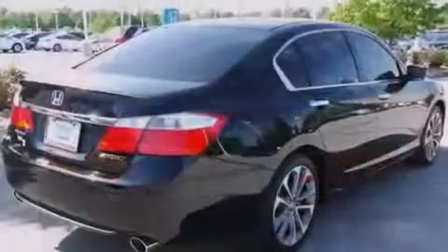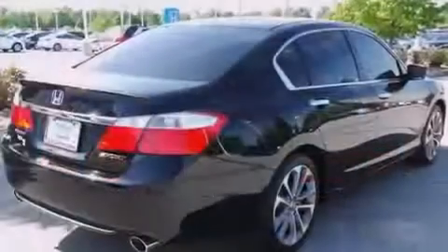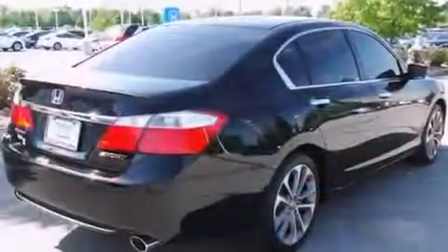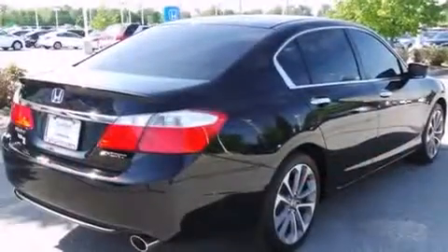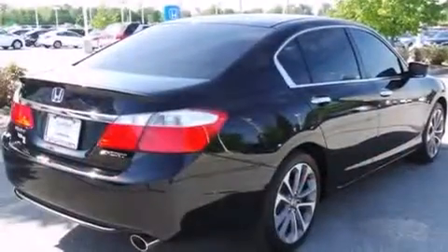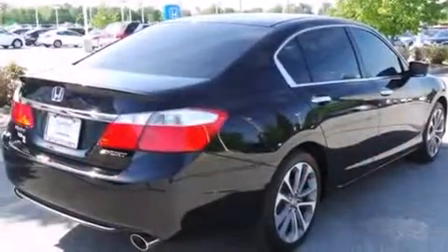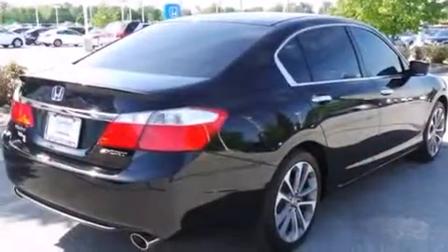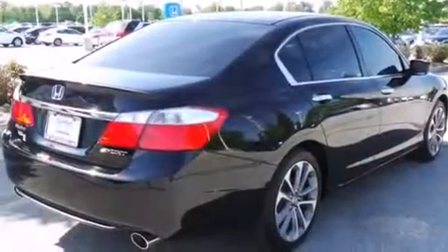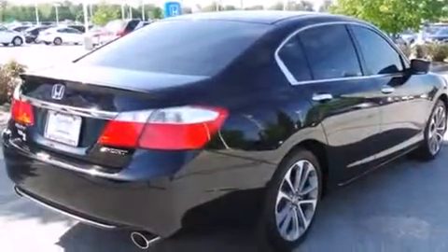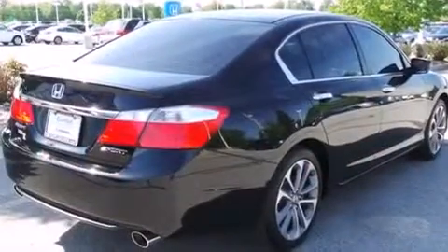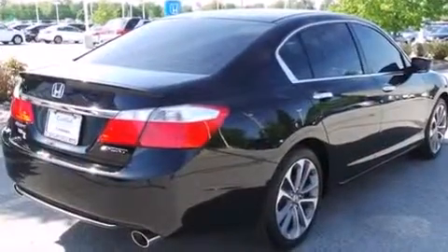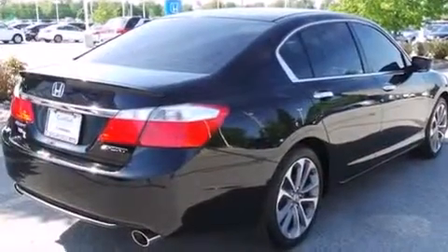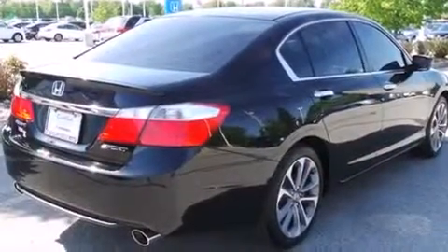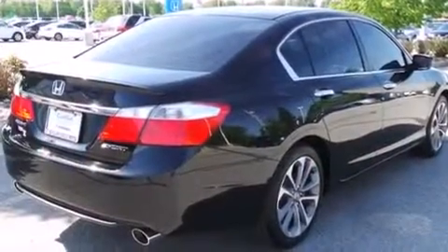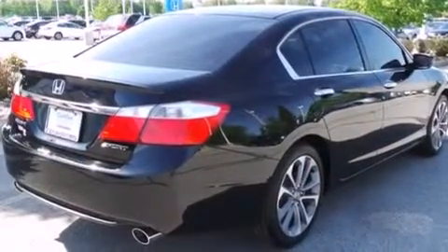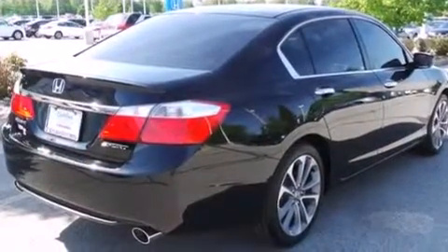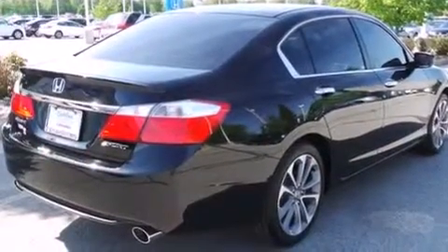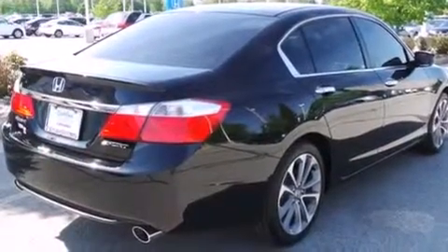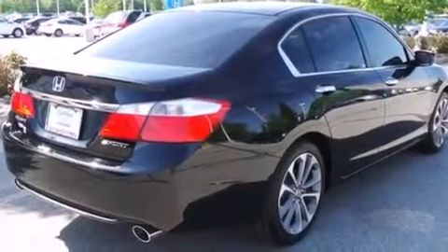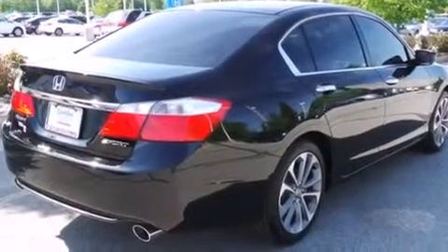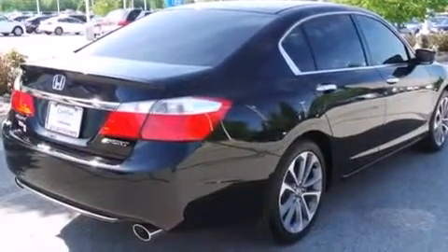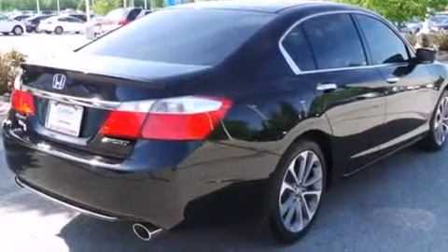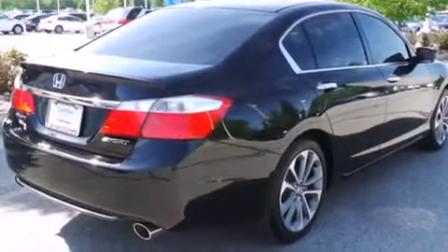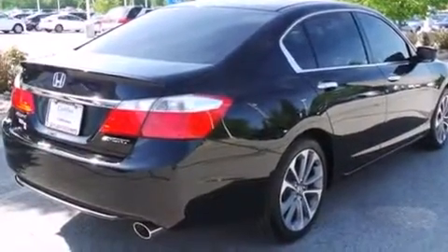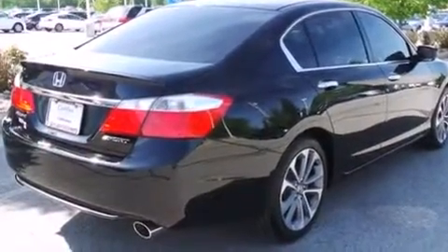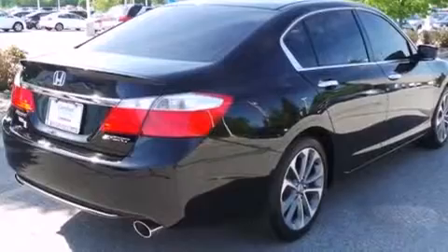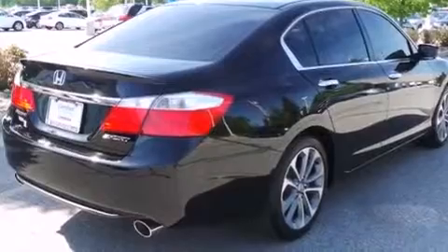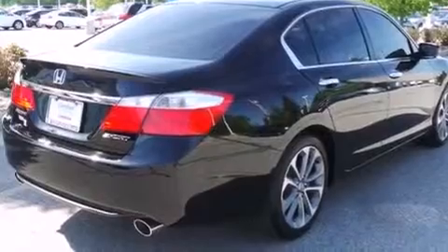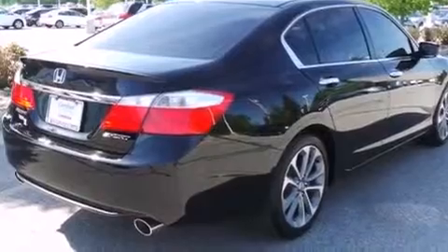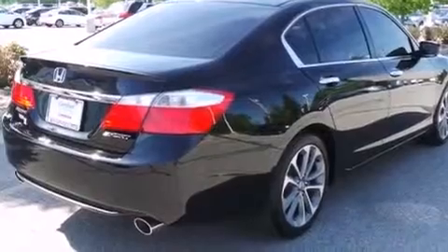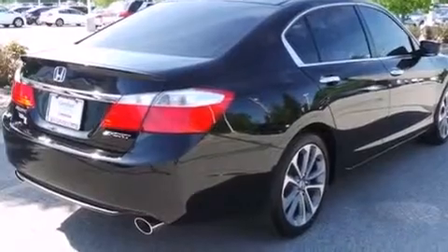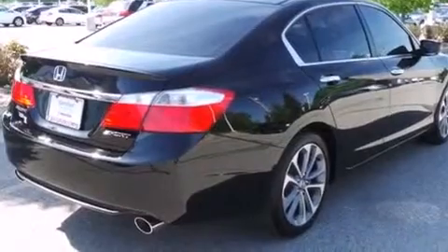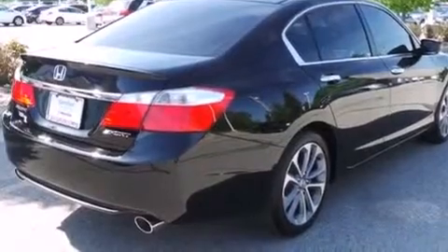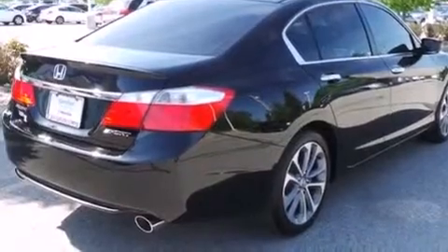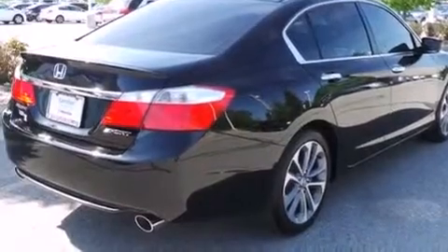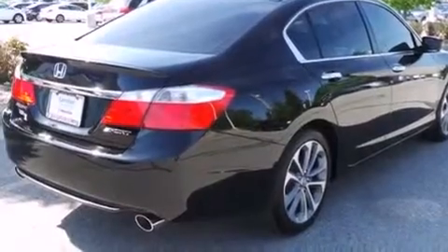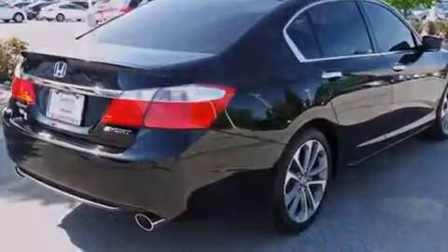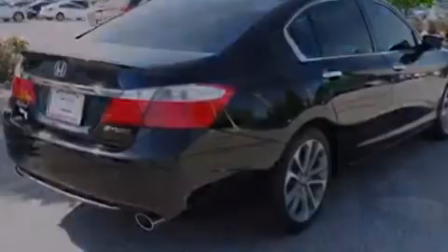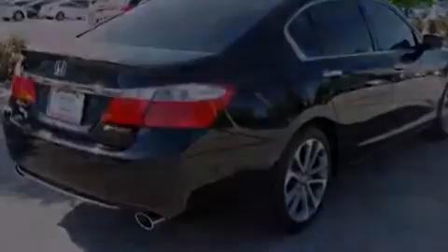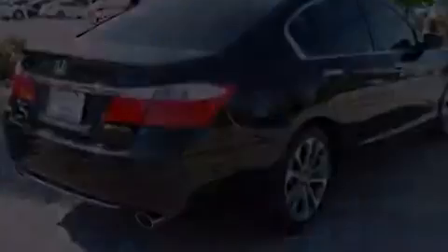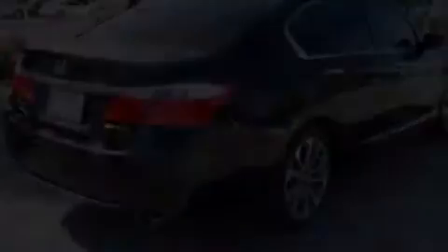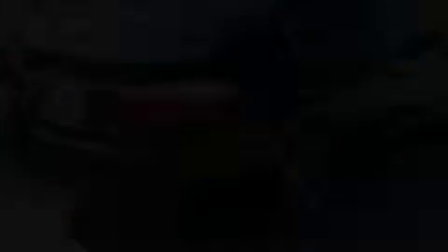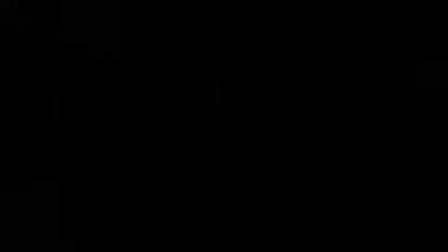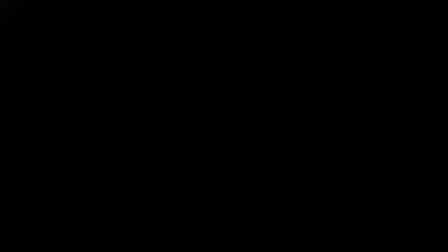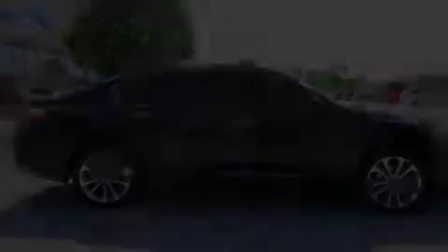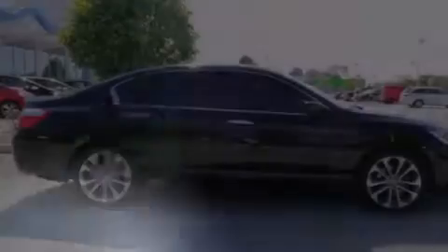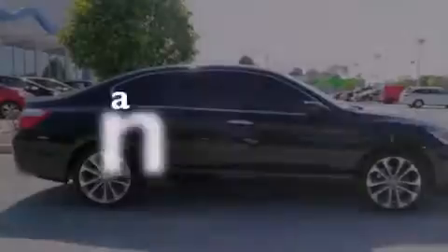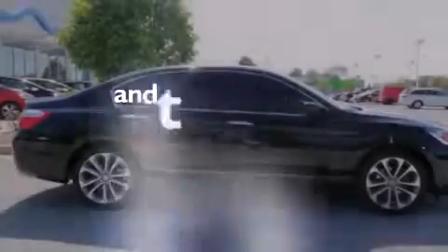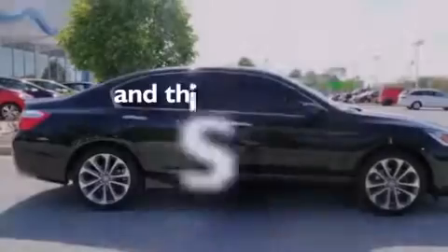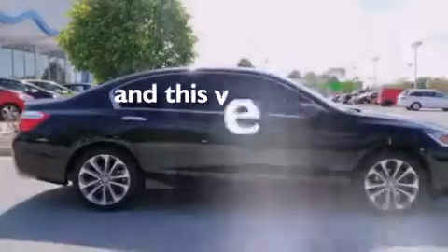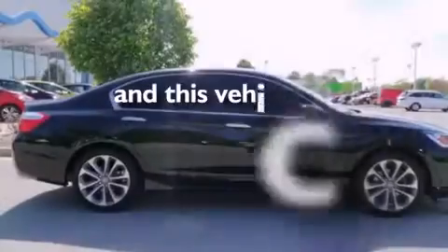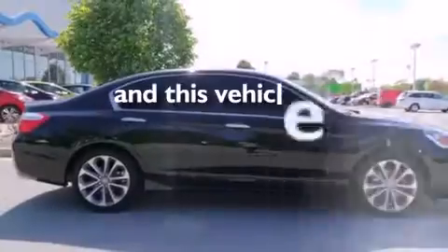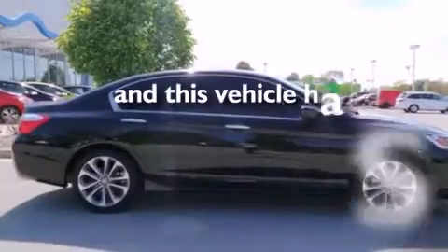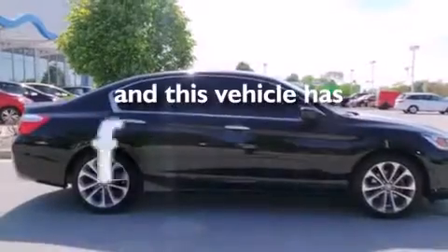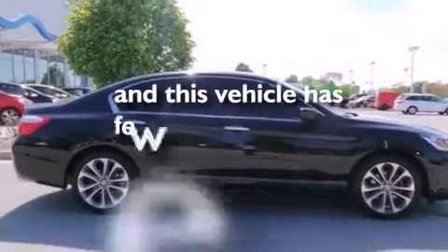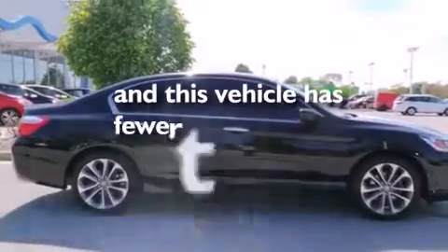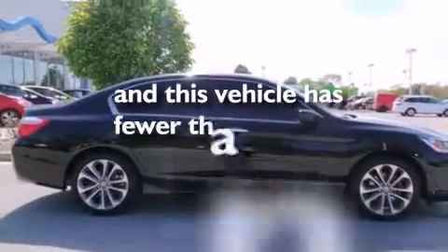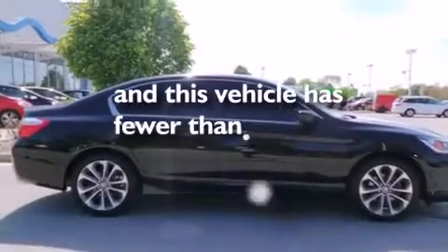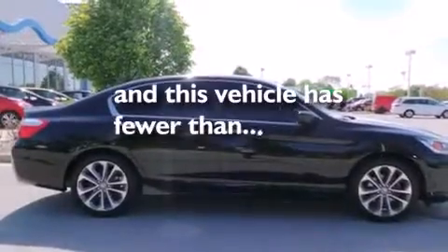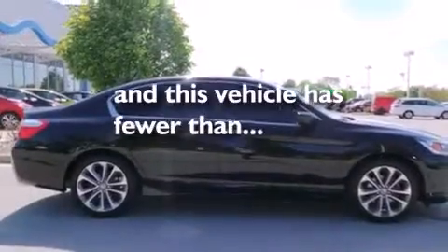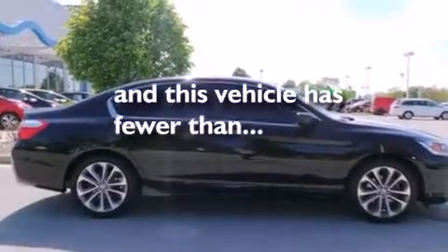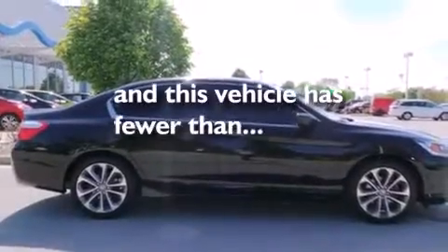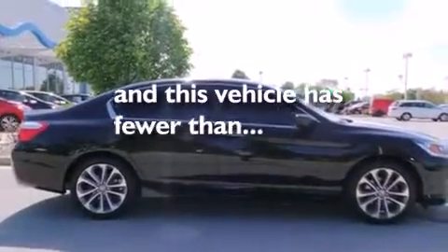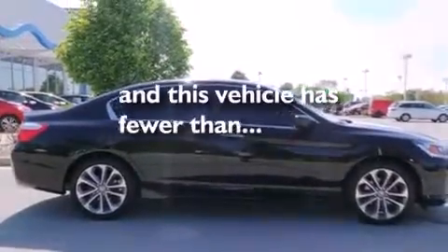Additional features include front fog lights, dusk sensing headlights, speed sensitive wipers, and this vehicle has less than 20,000 miles.